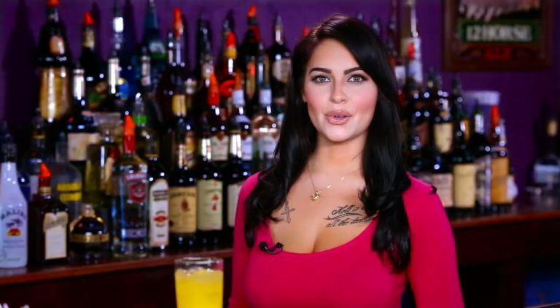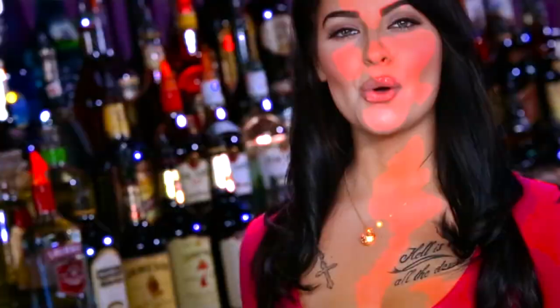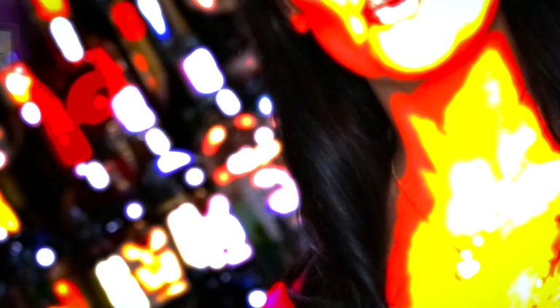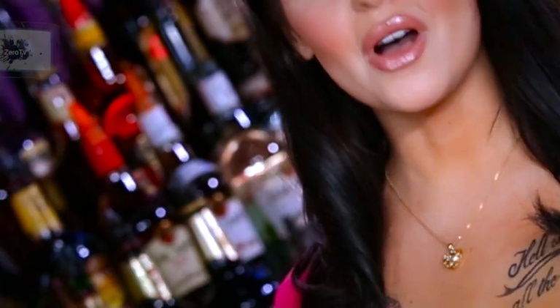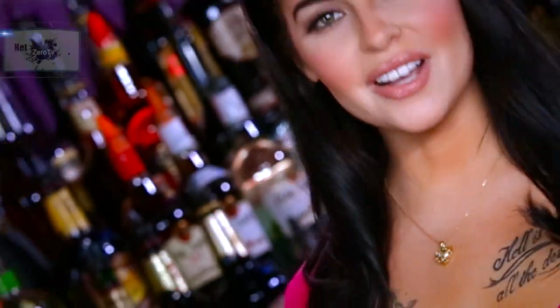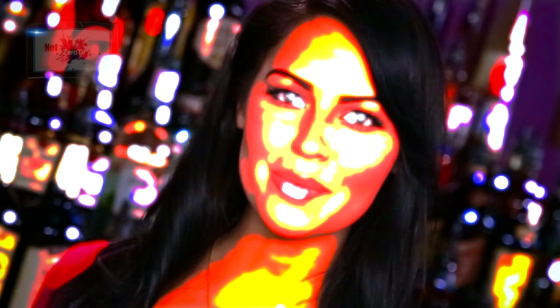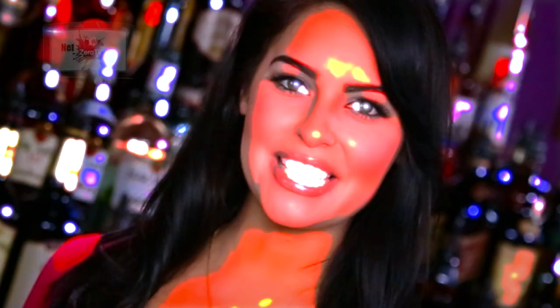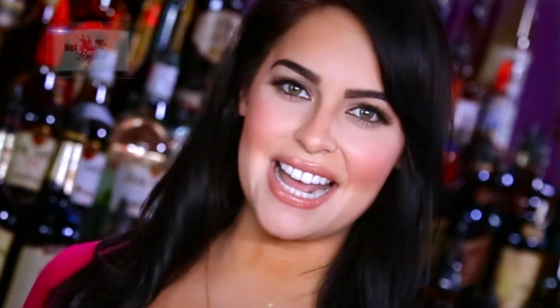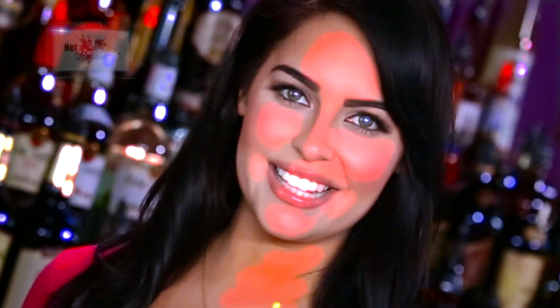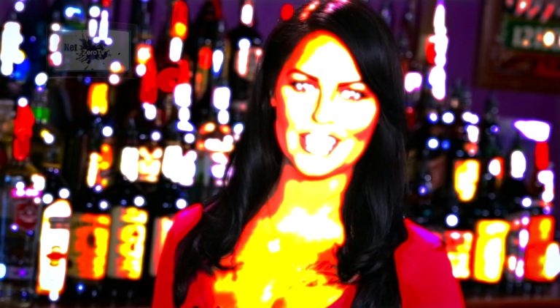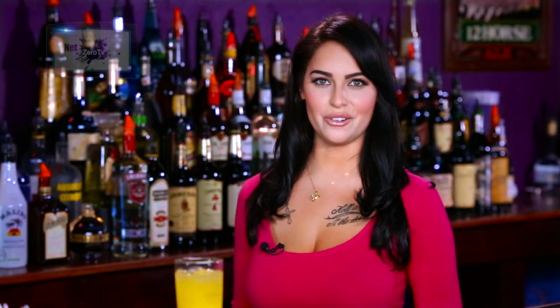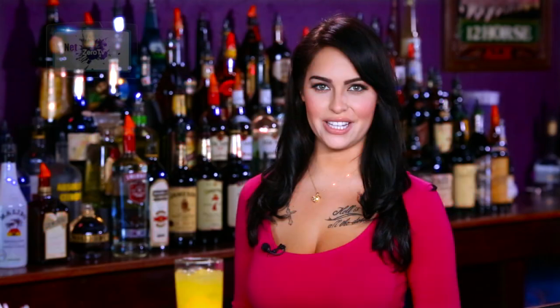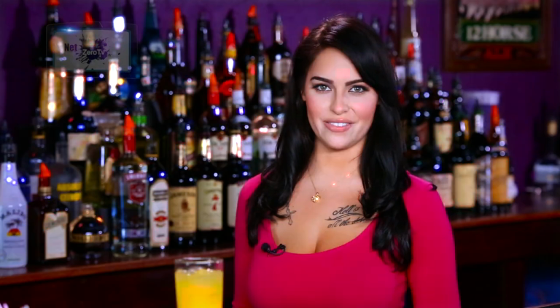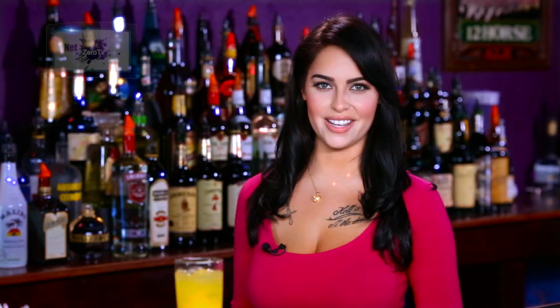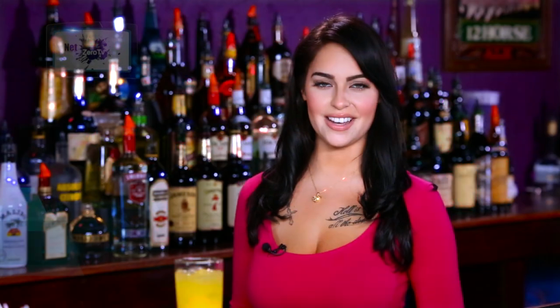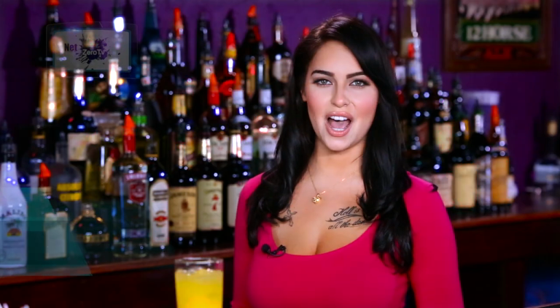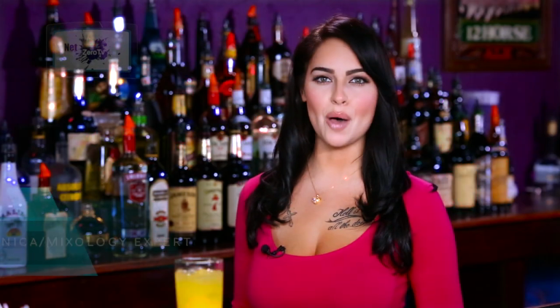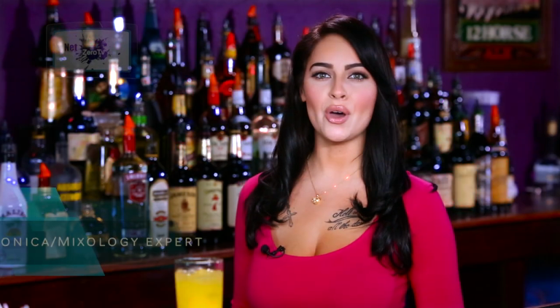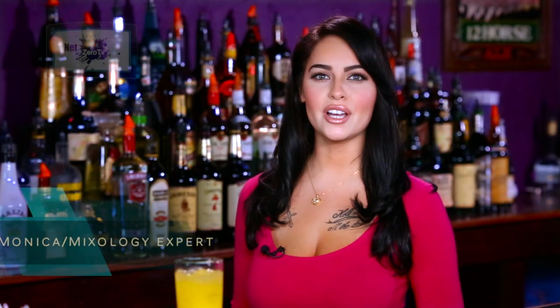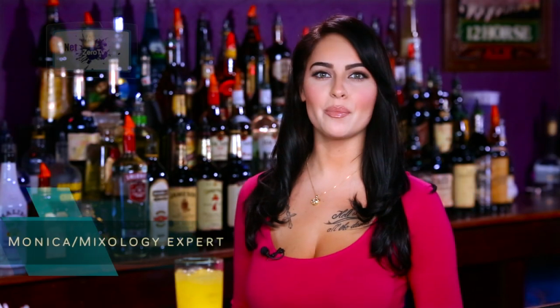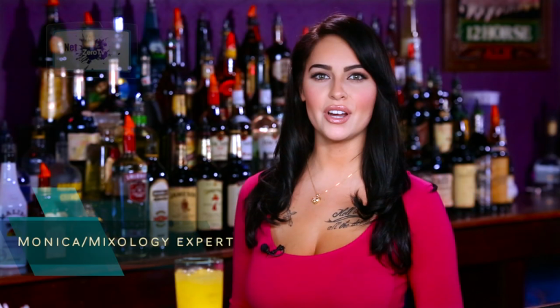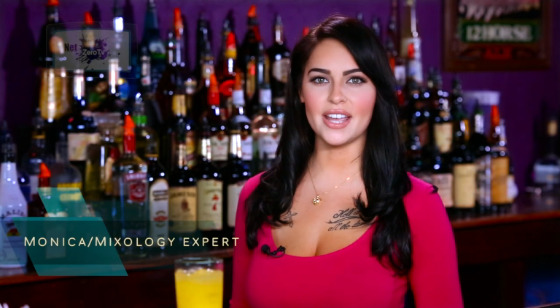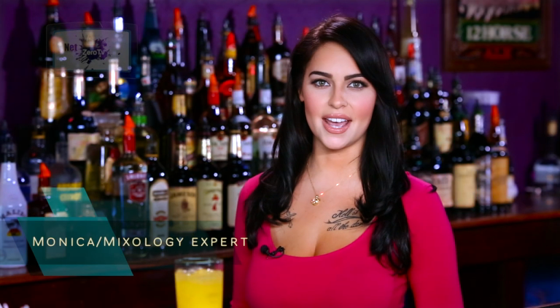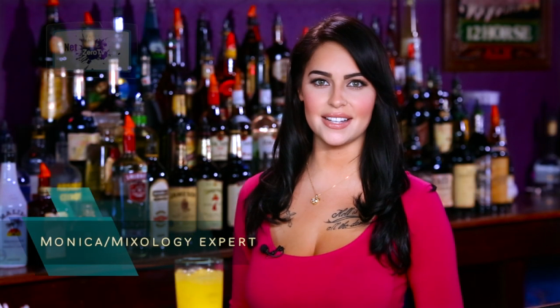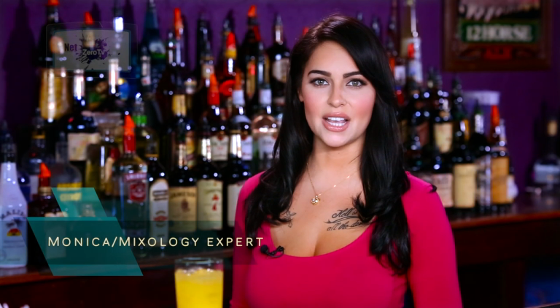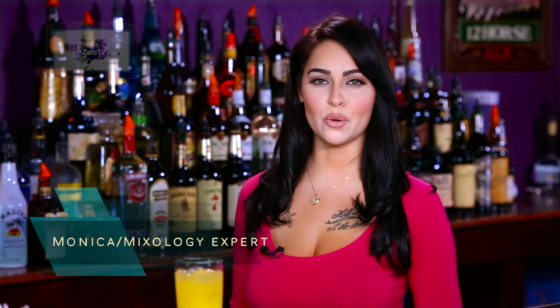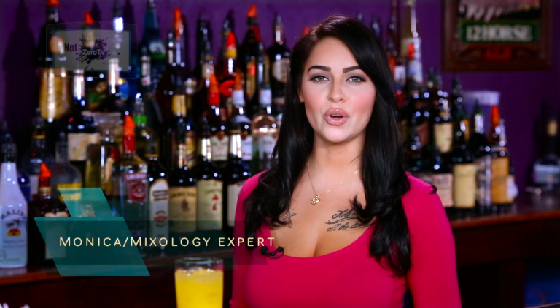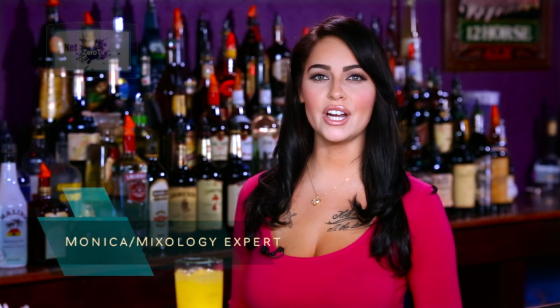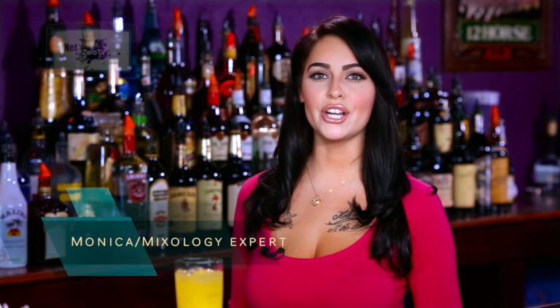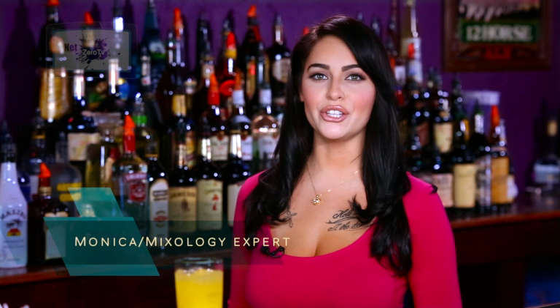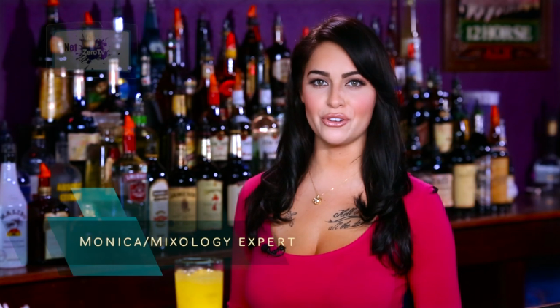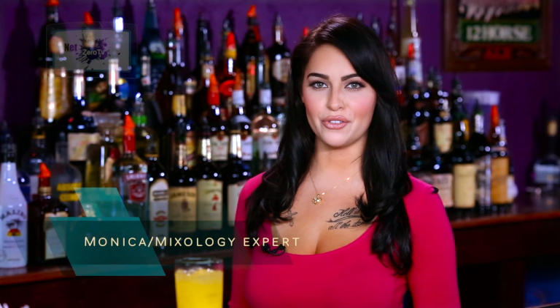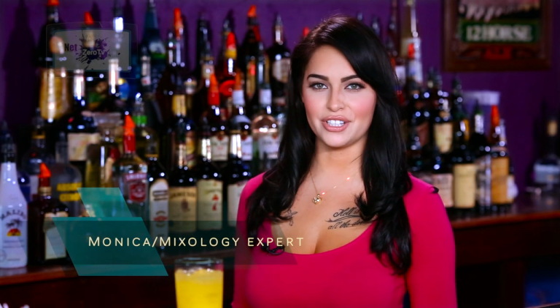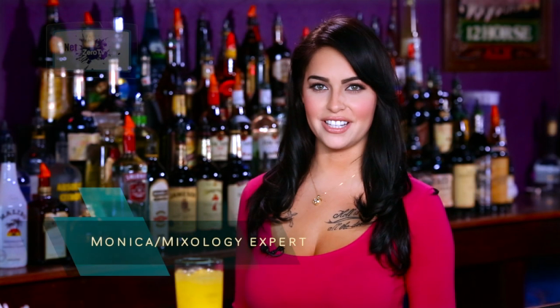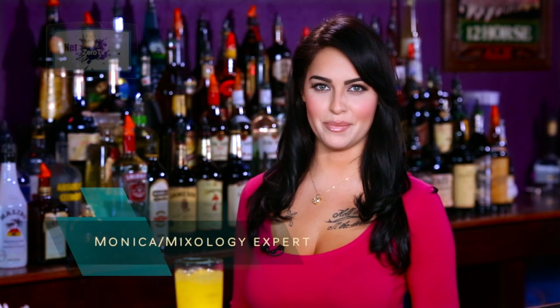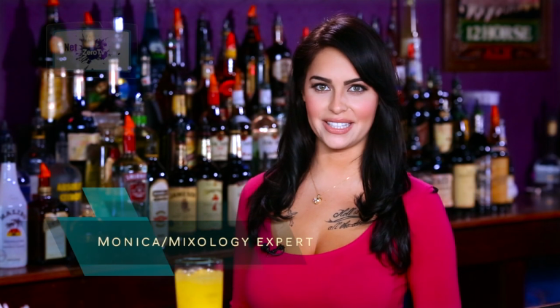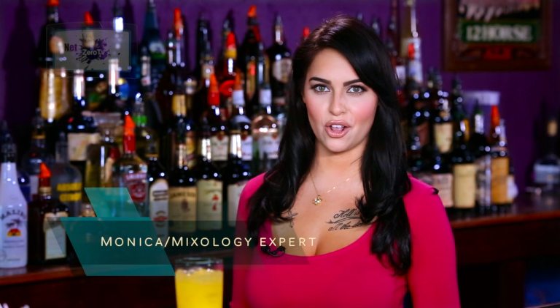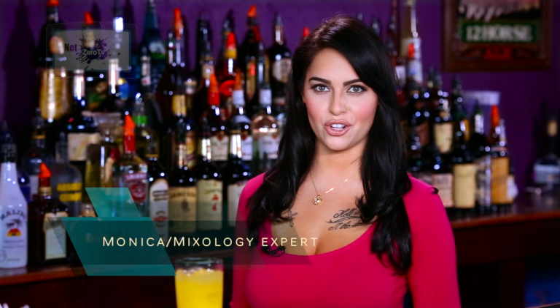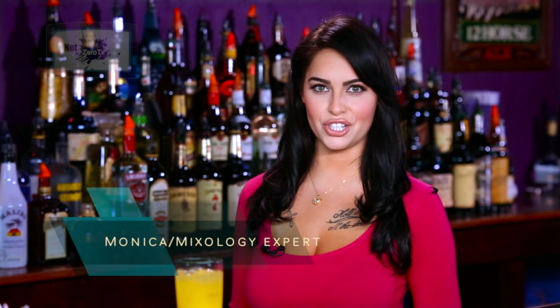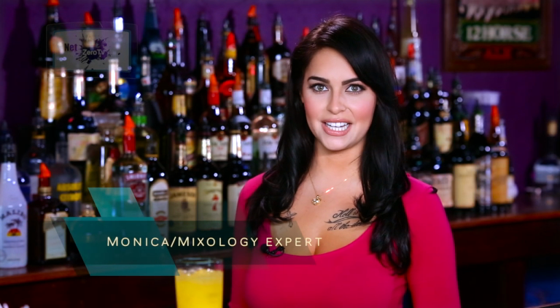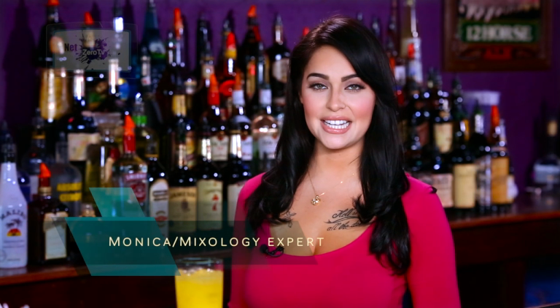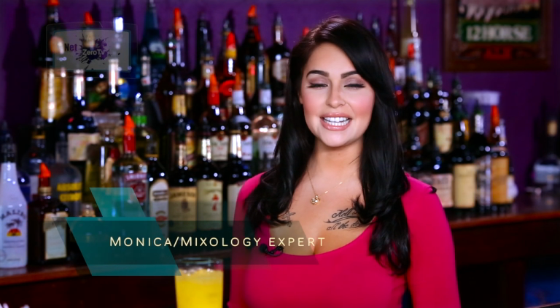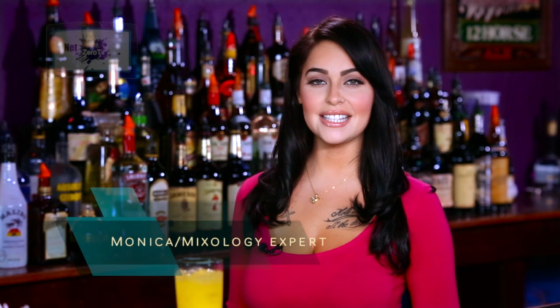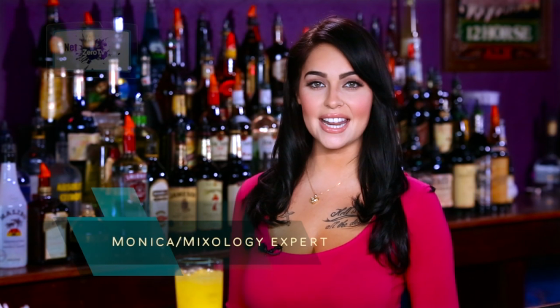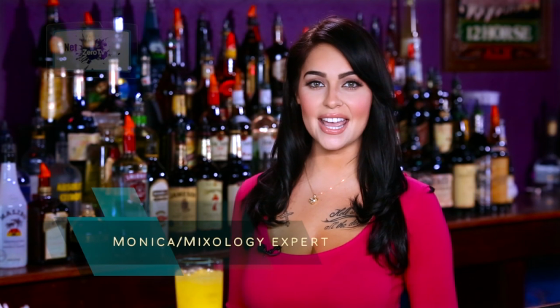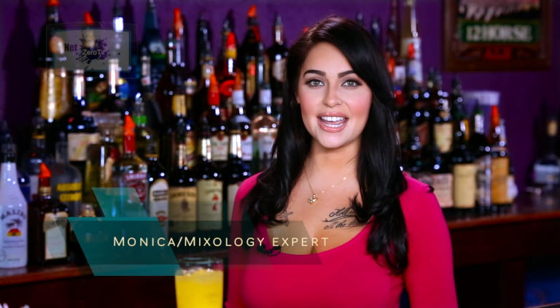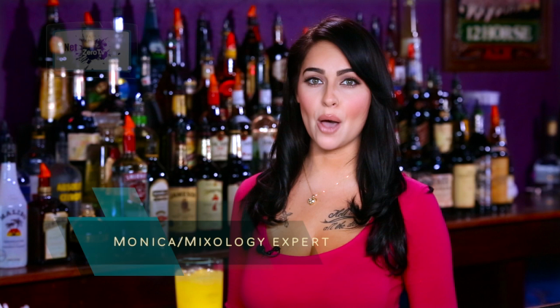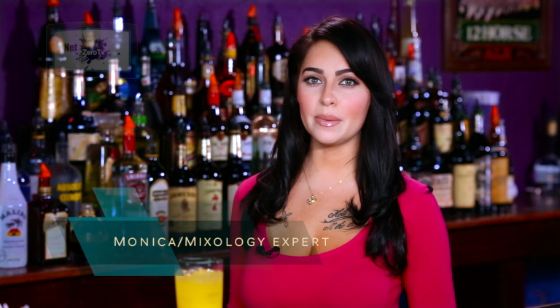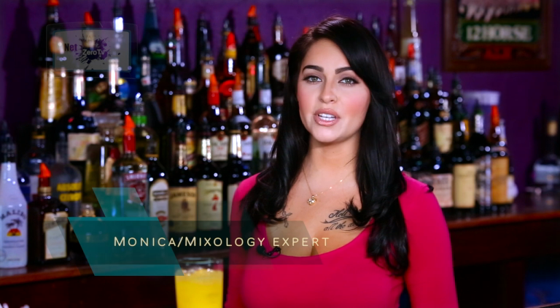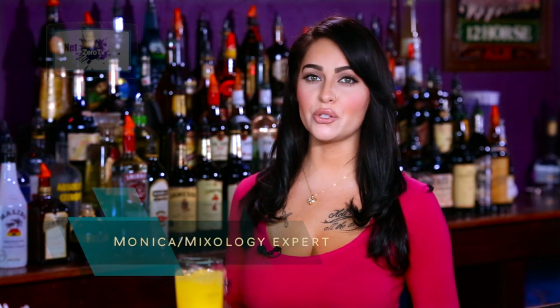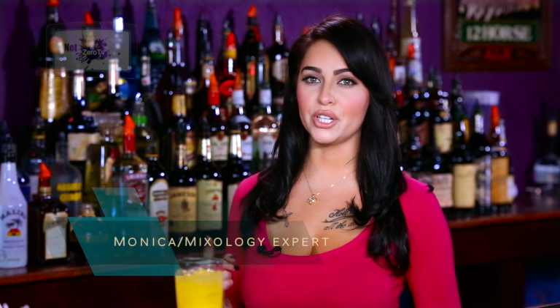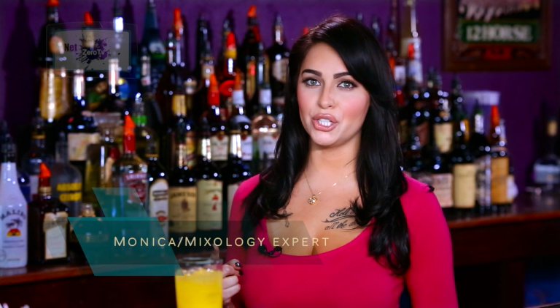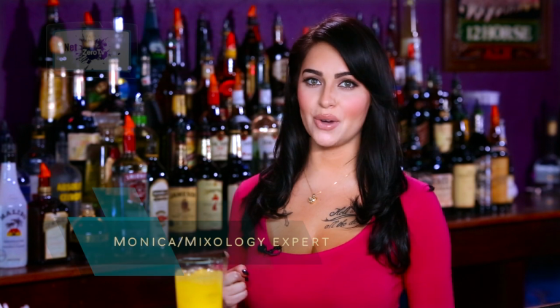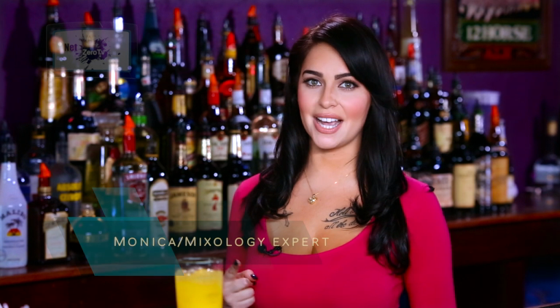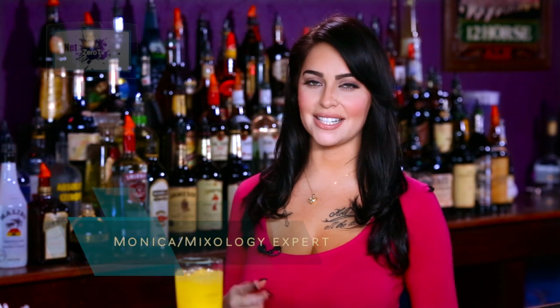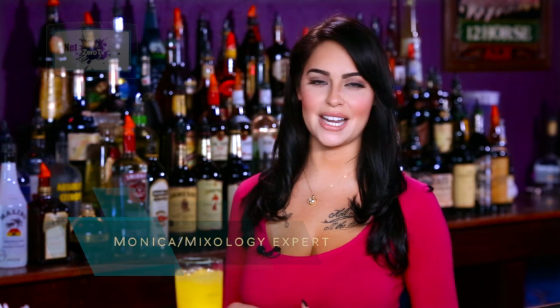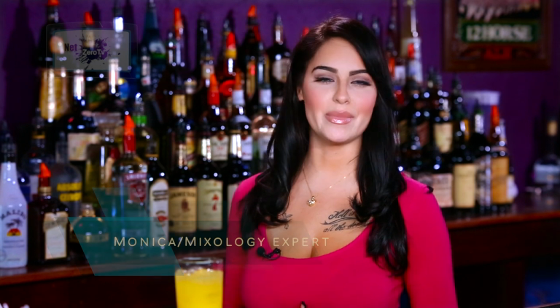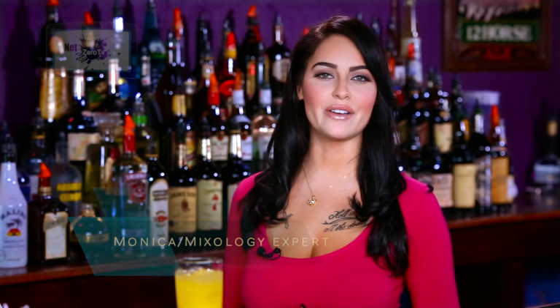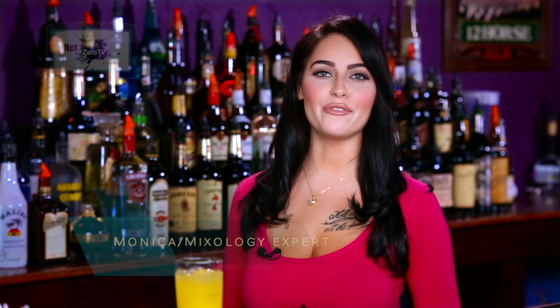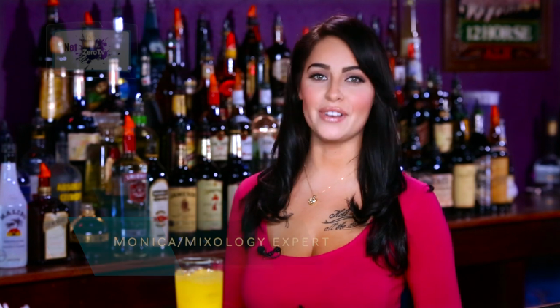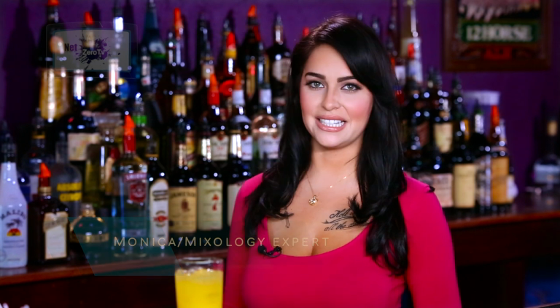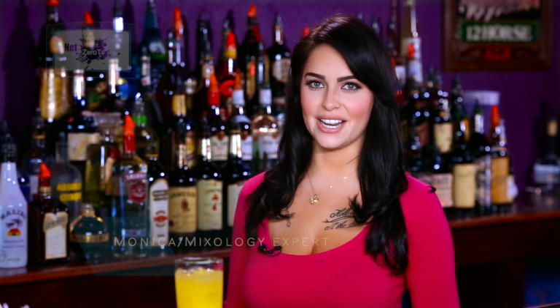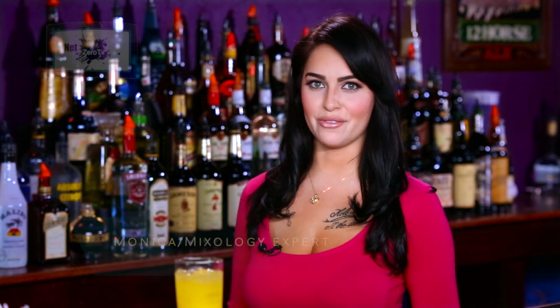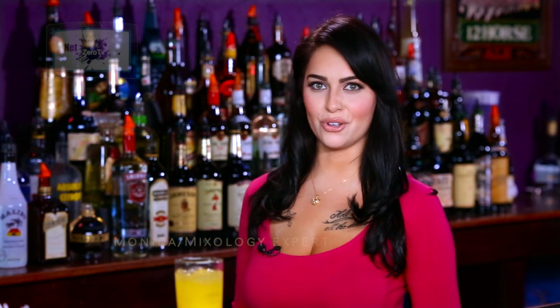Welcome to Net Zero TV. I'm Monica Marquez and we're here at University of Mixology. Today I'm going to be showing you guys how to make a fuzzy navel.